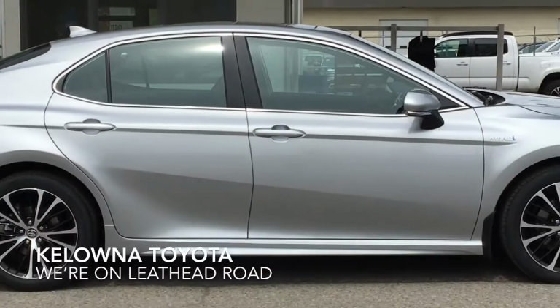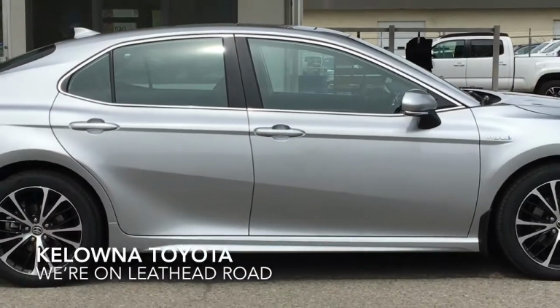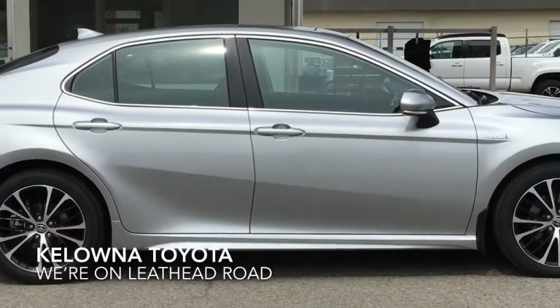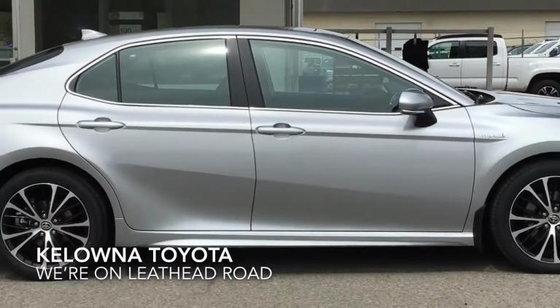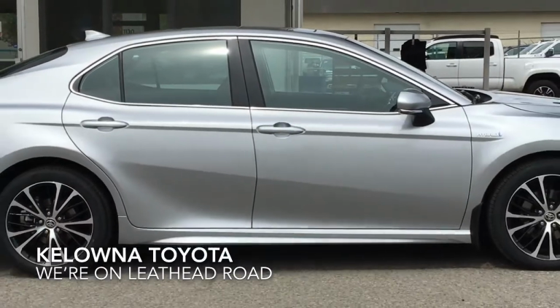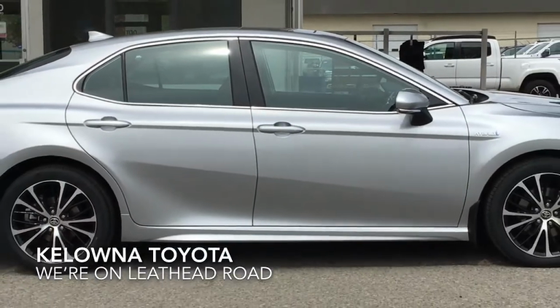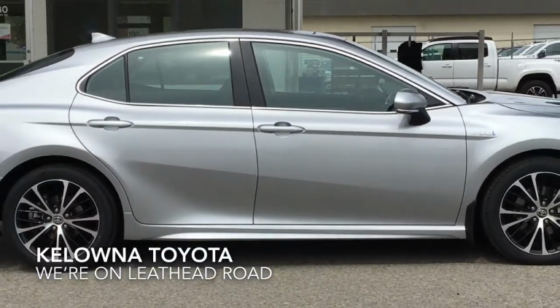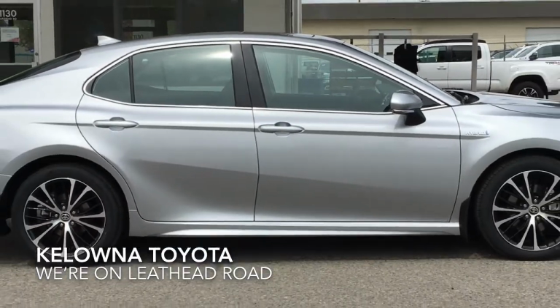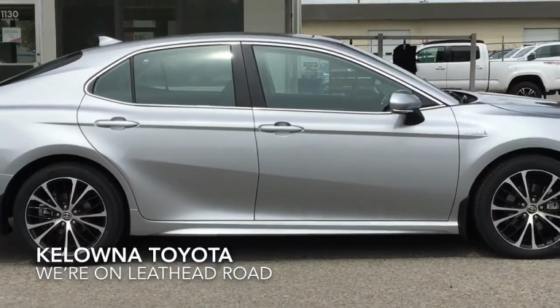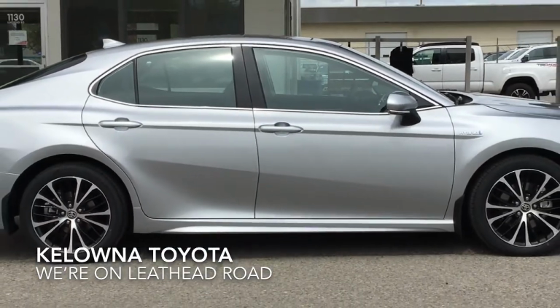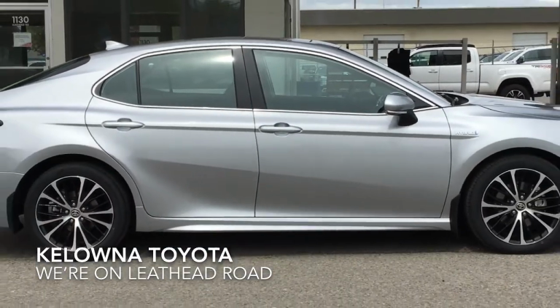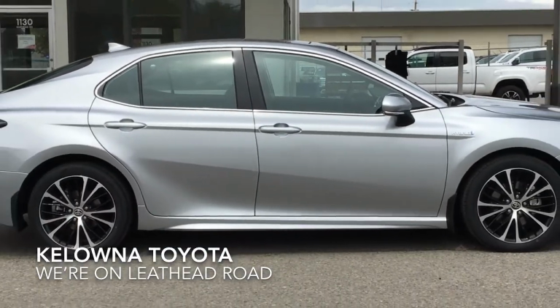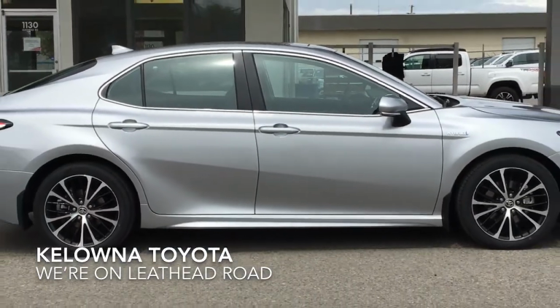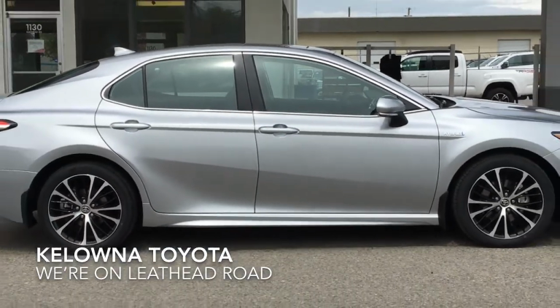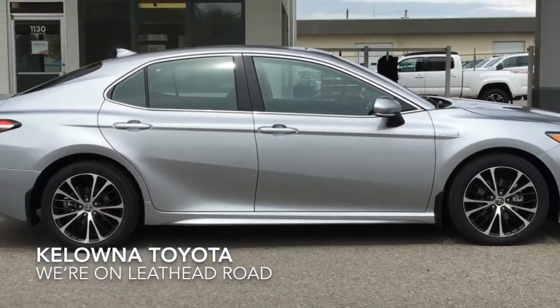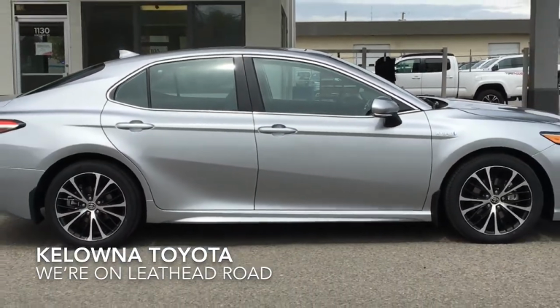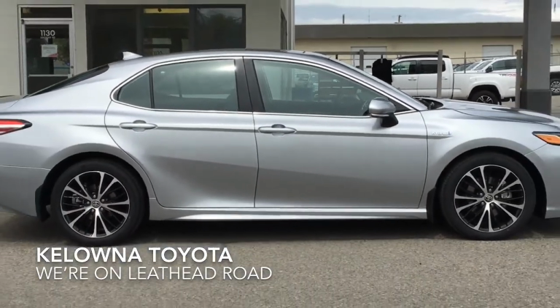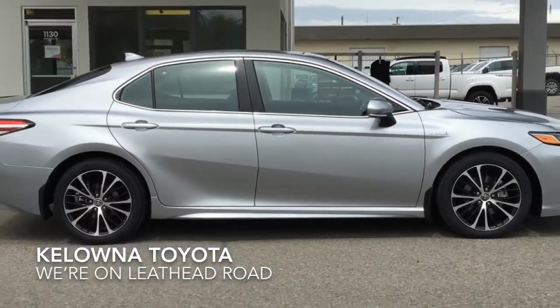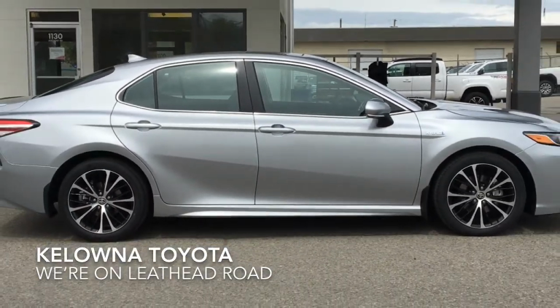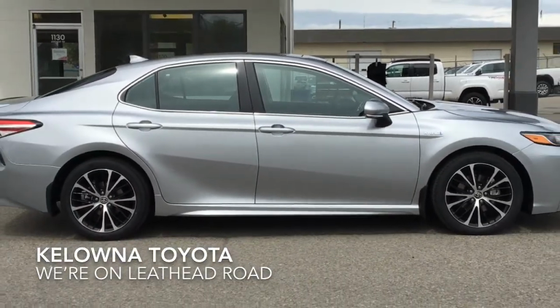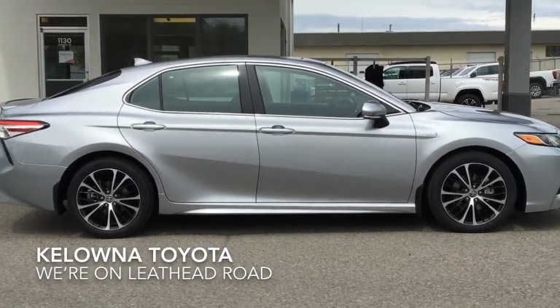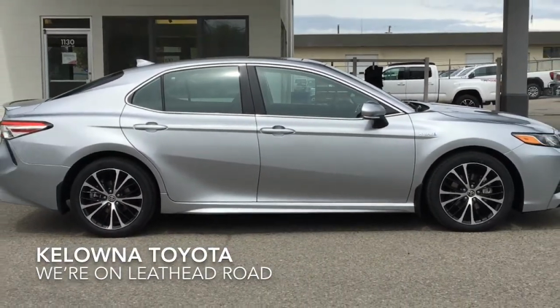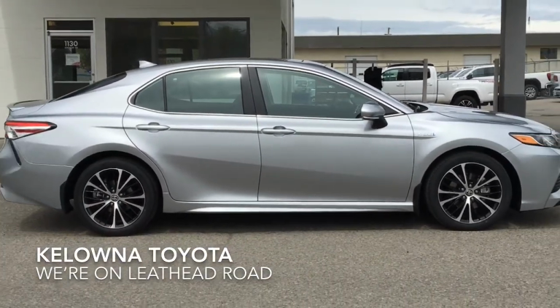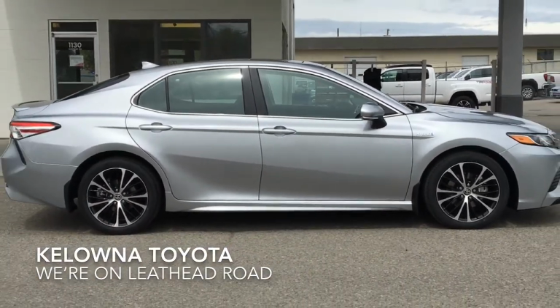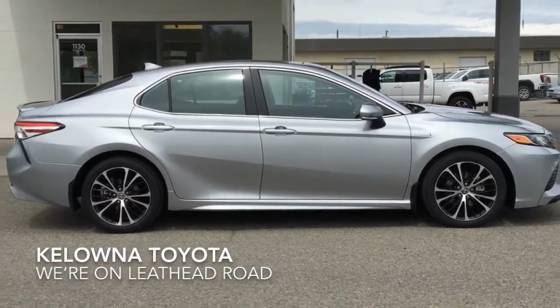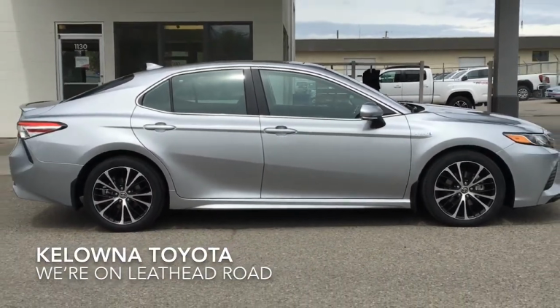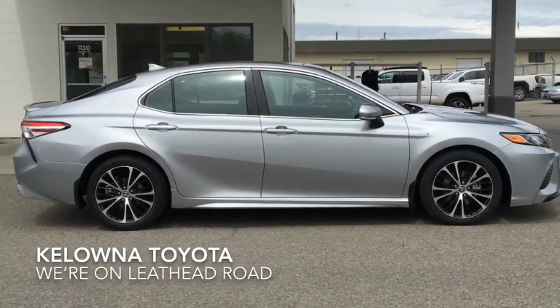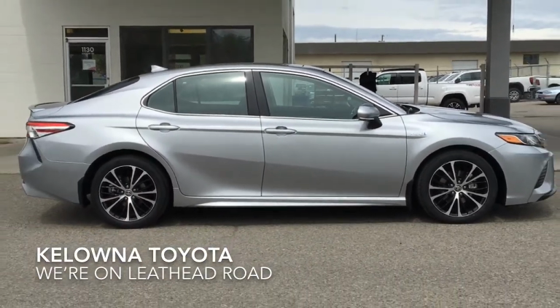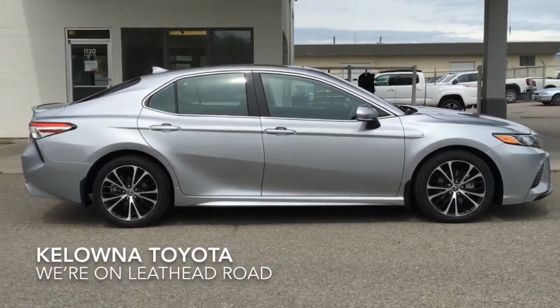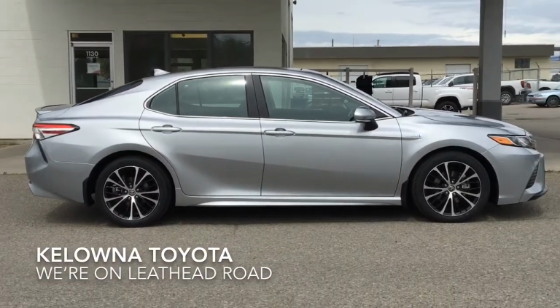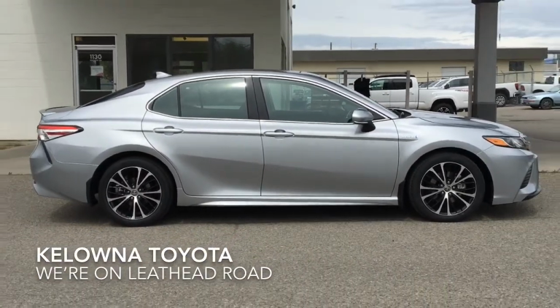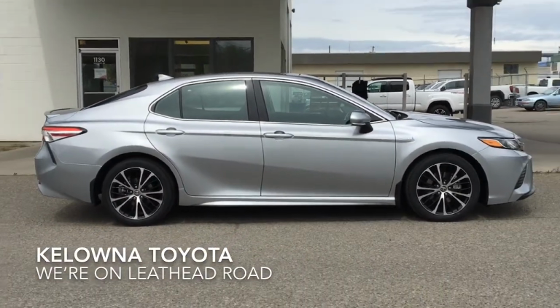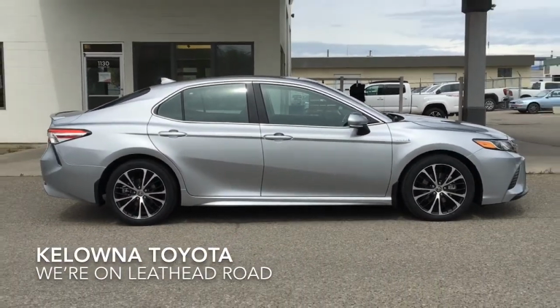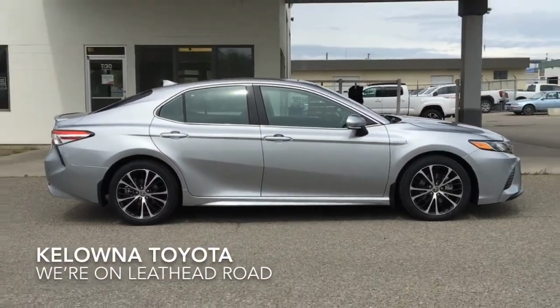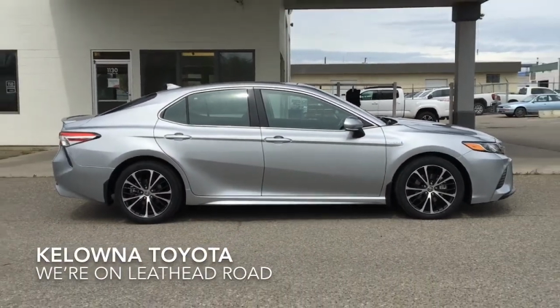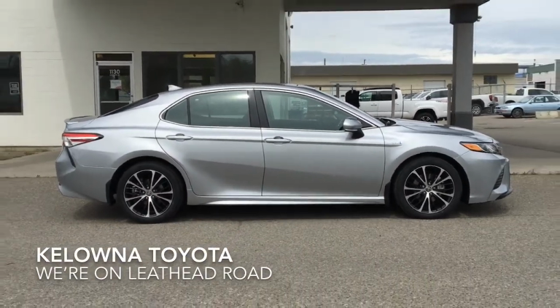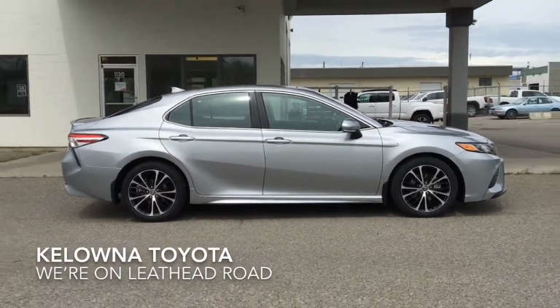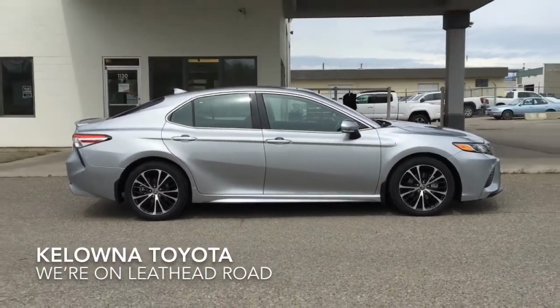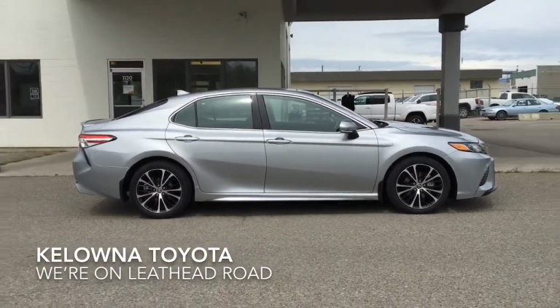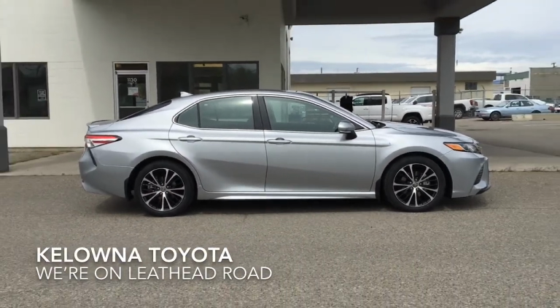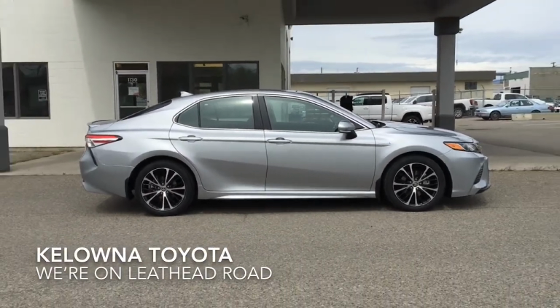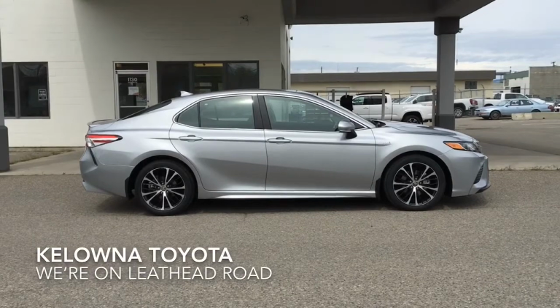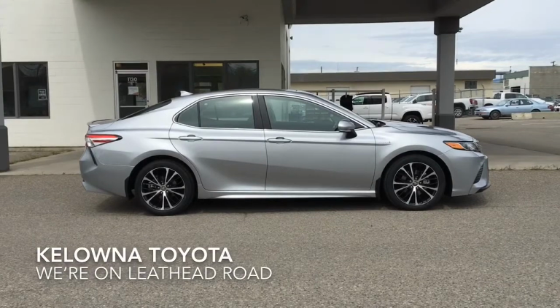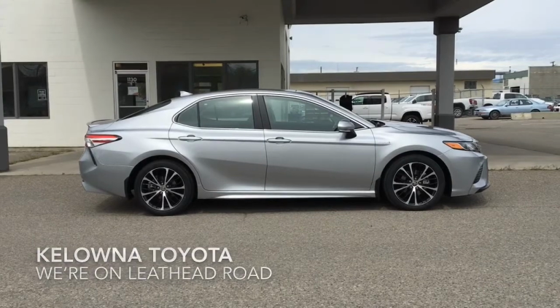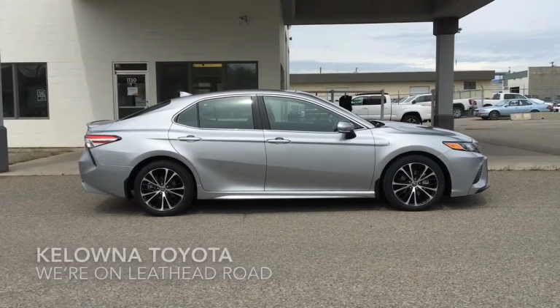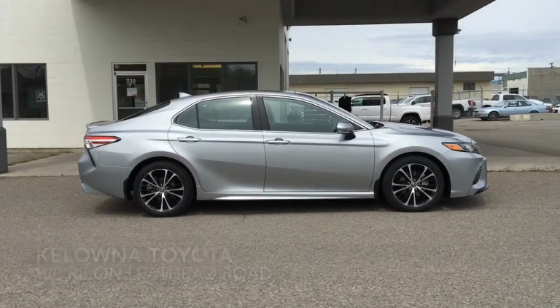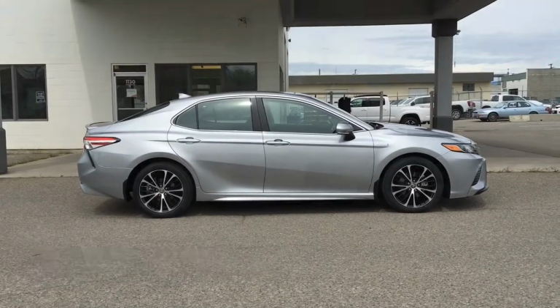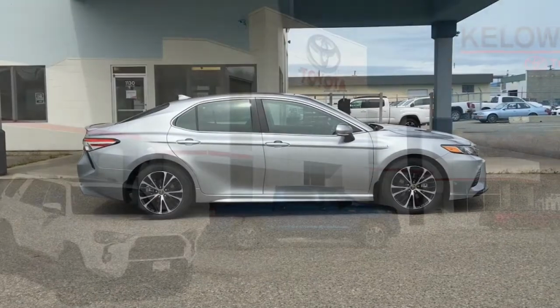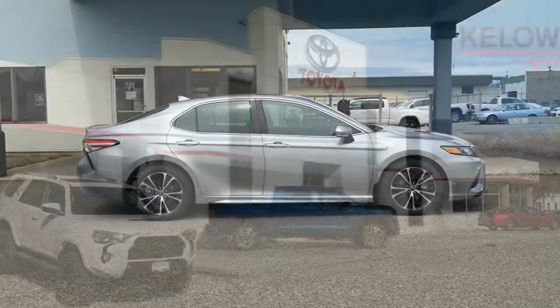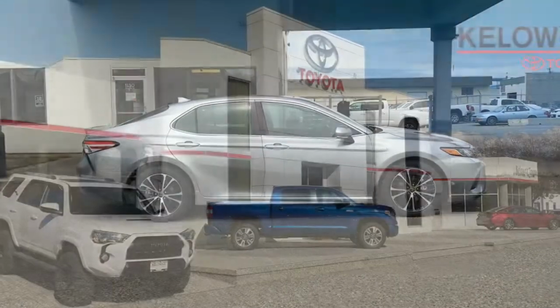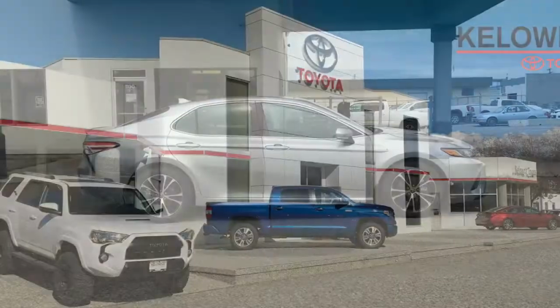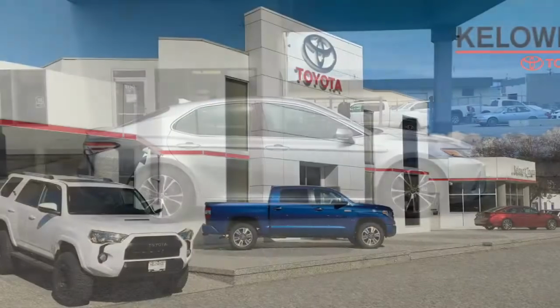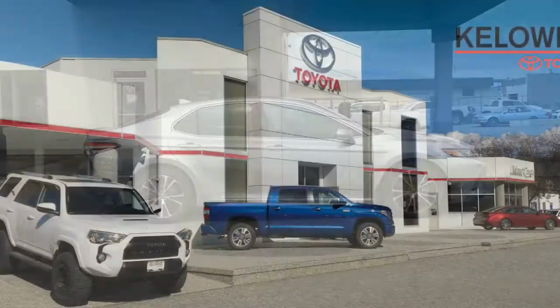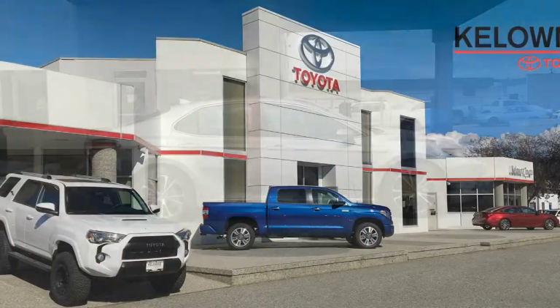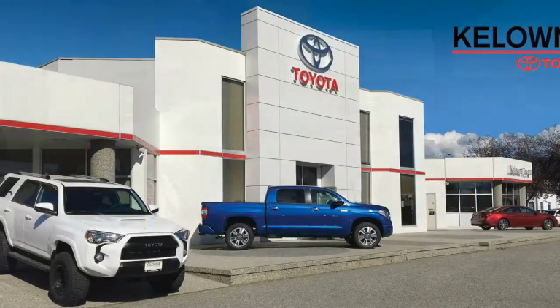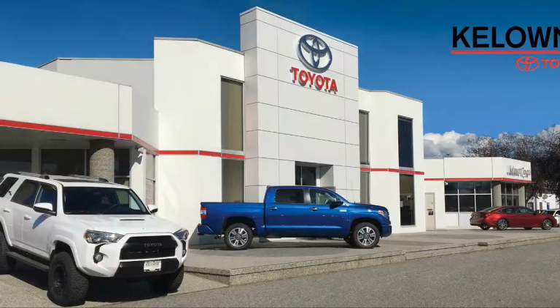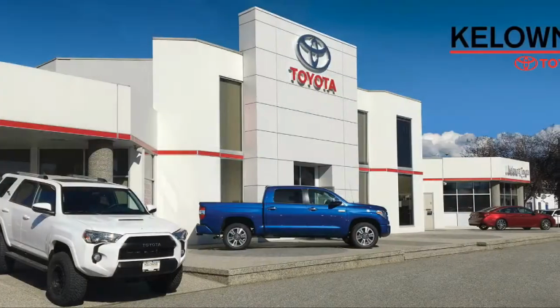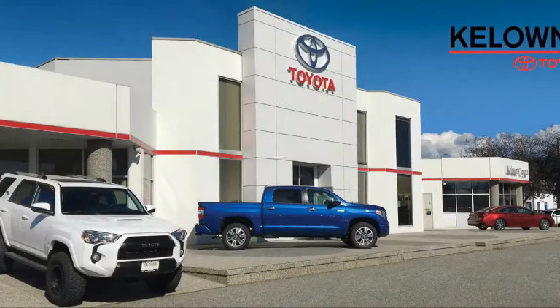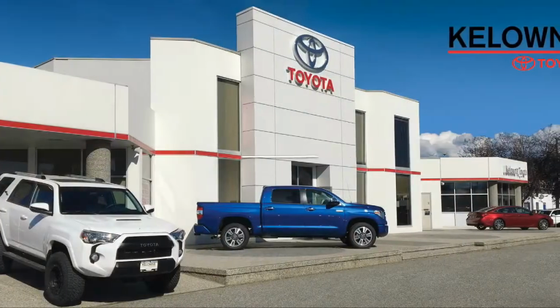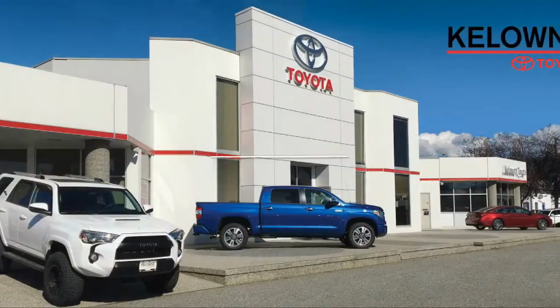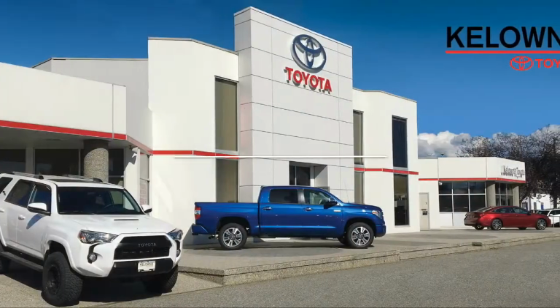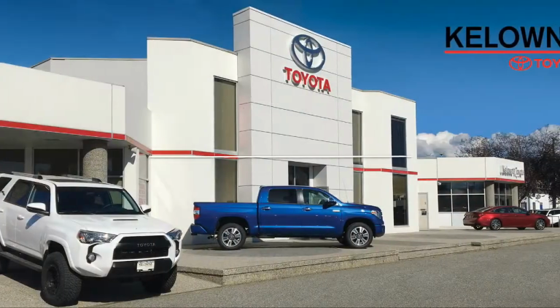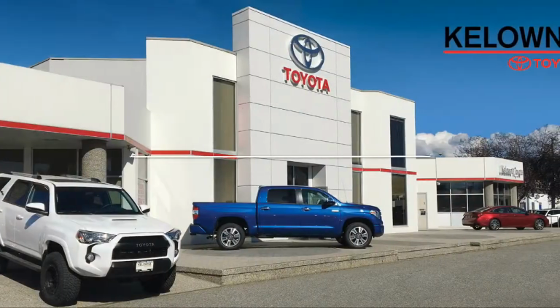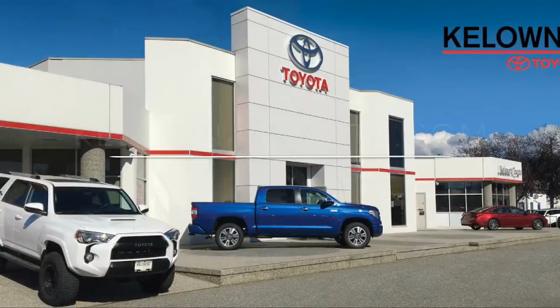The new Camry Hybrid is sure to impress. Call today to book your test drive, or stop by for a look. We're located at 1200 Leith Head Road in Kelowna.